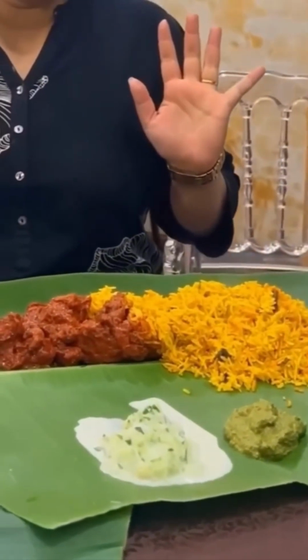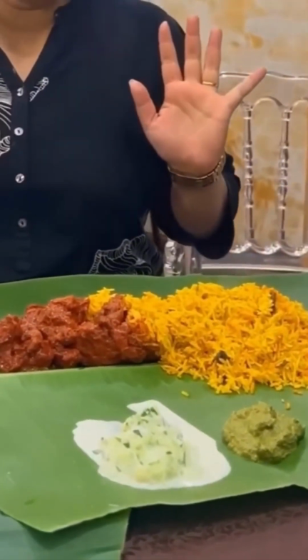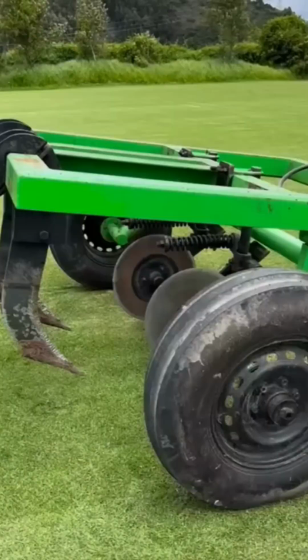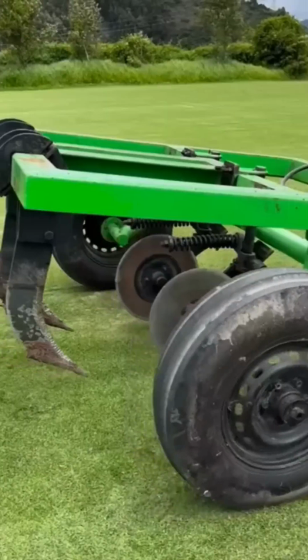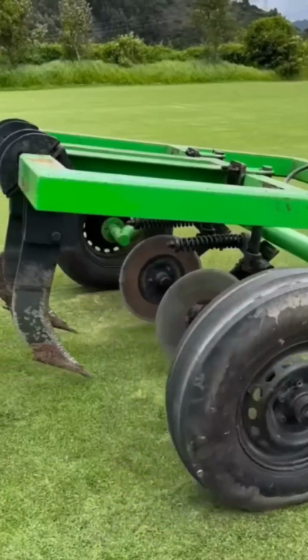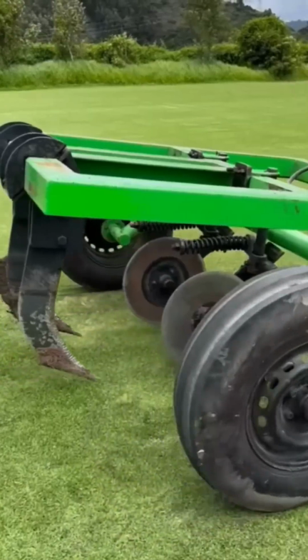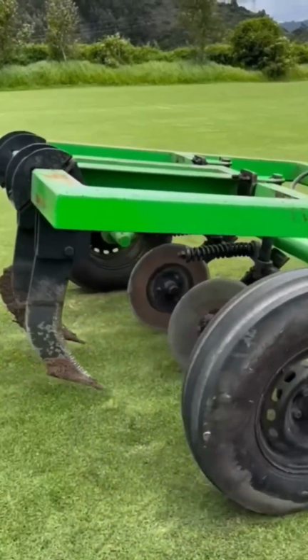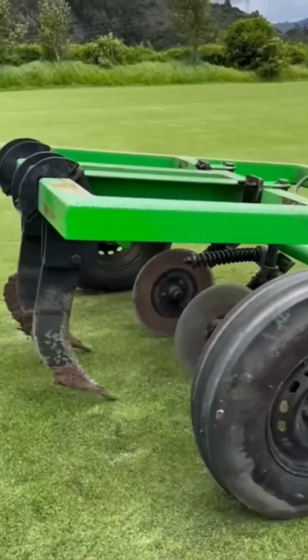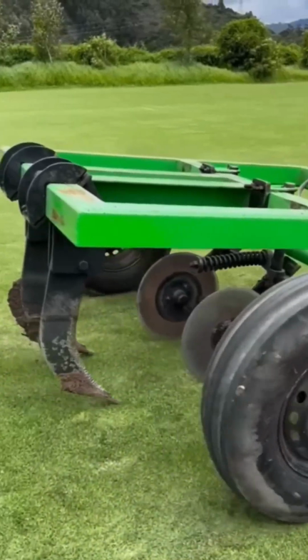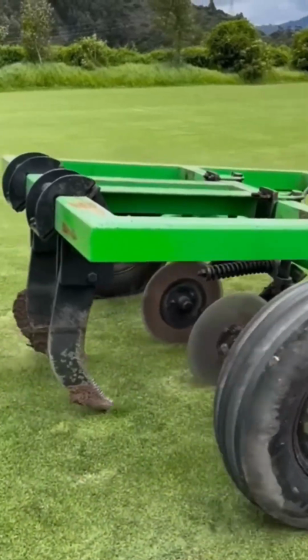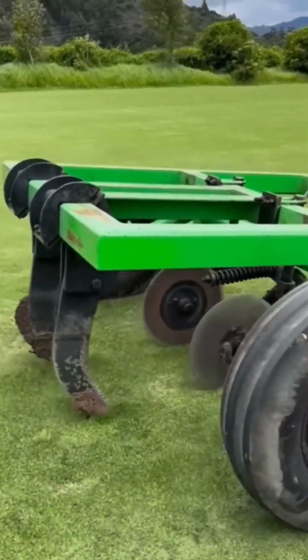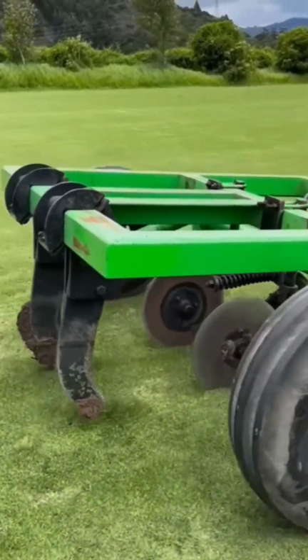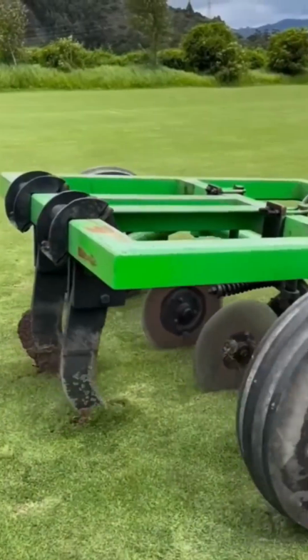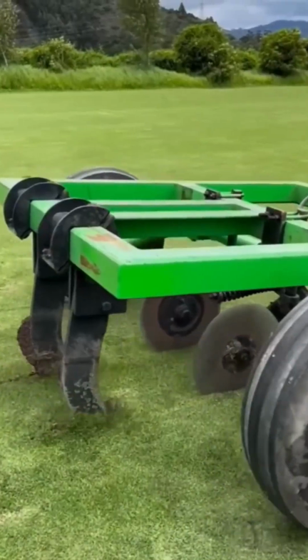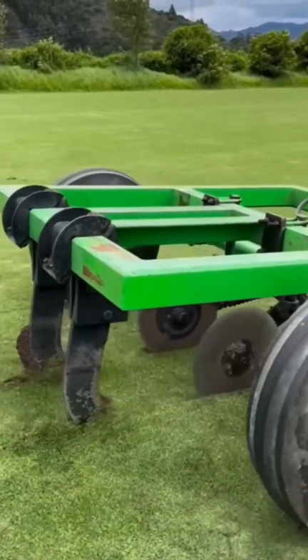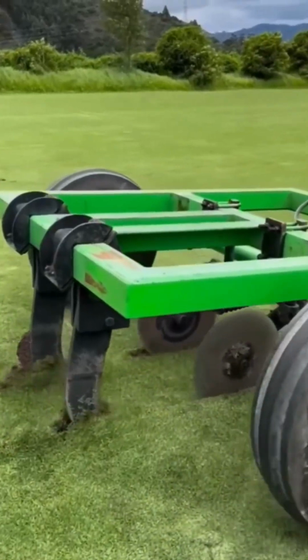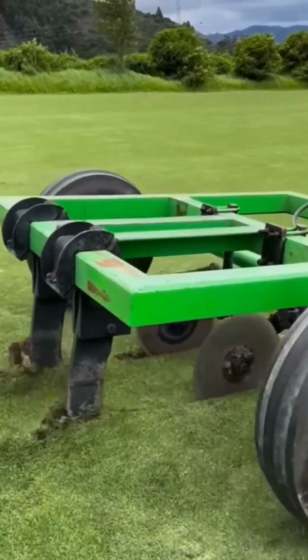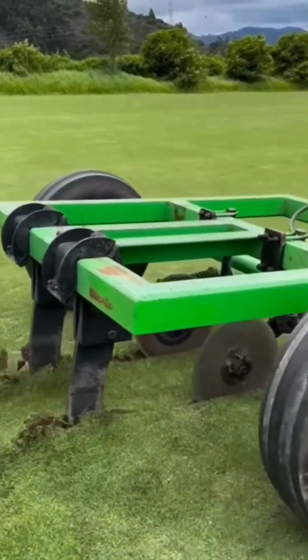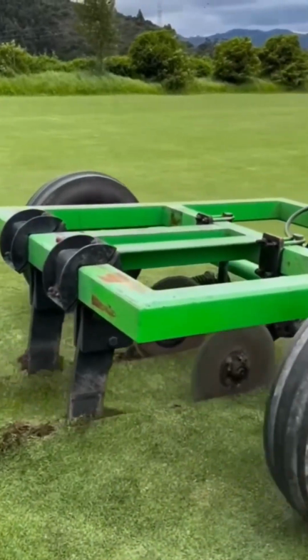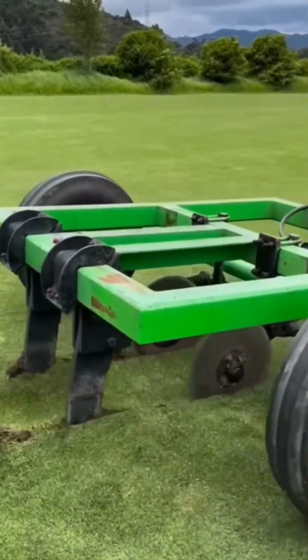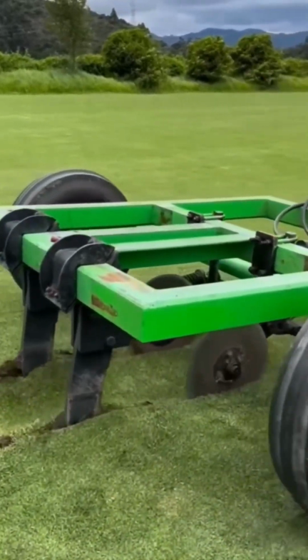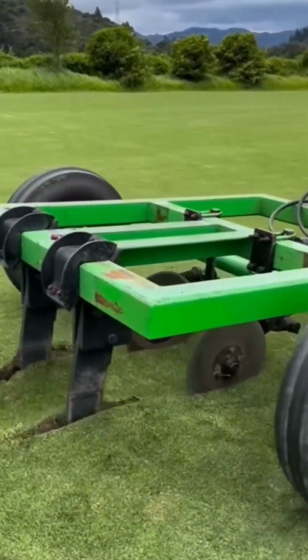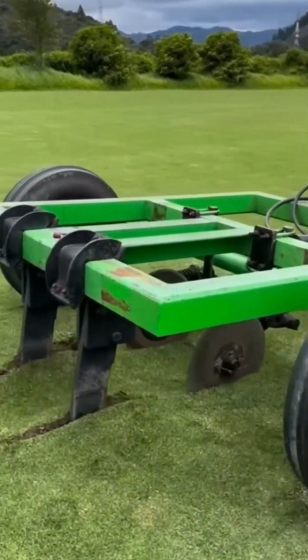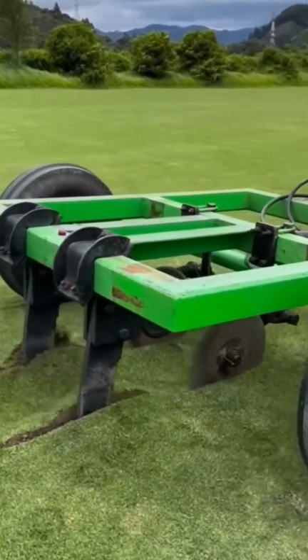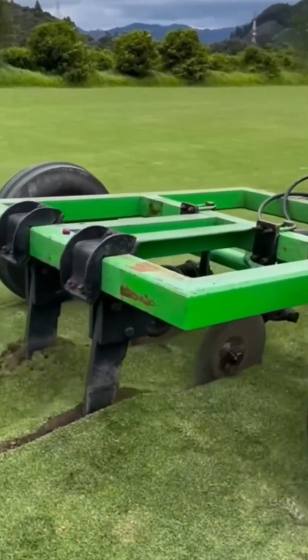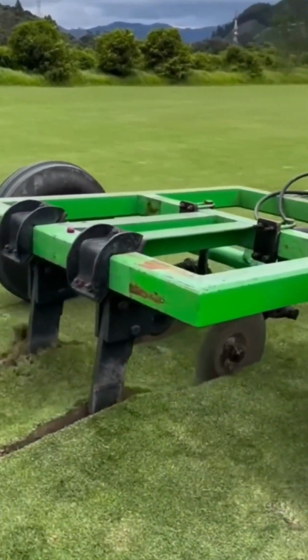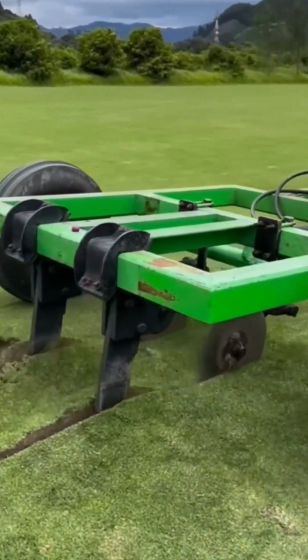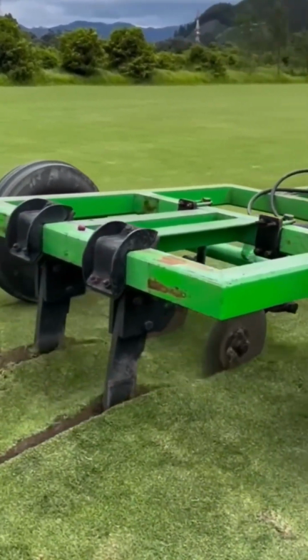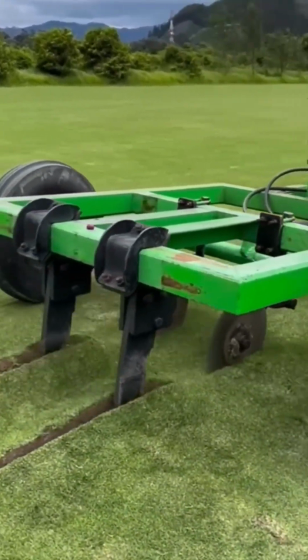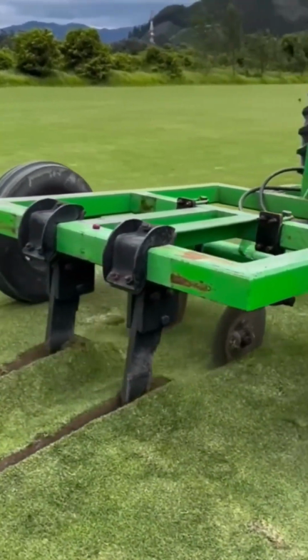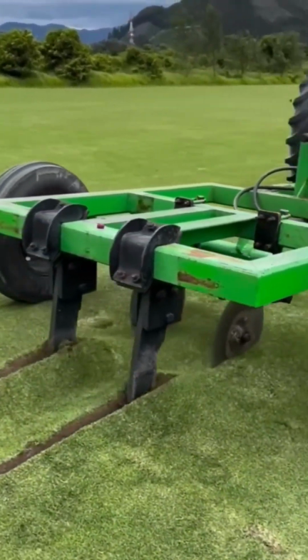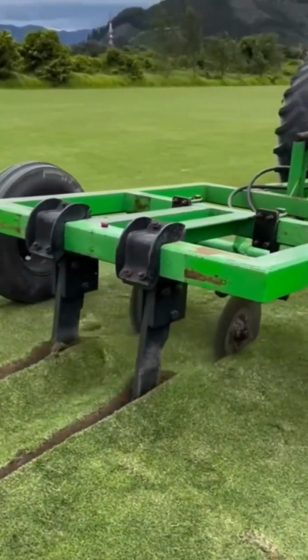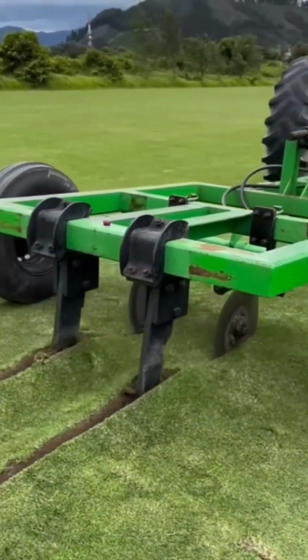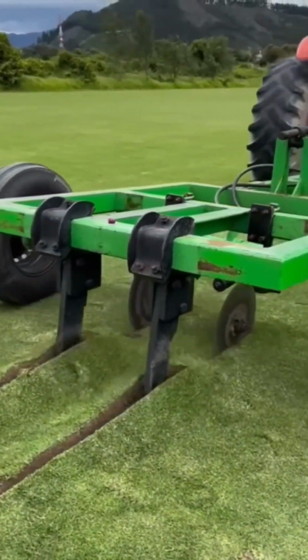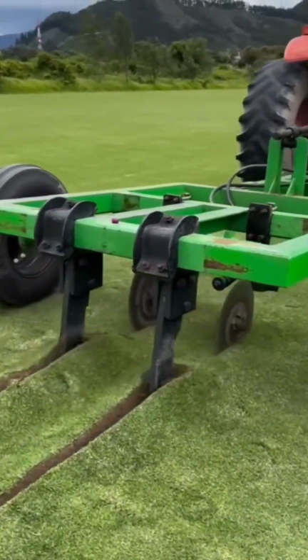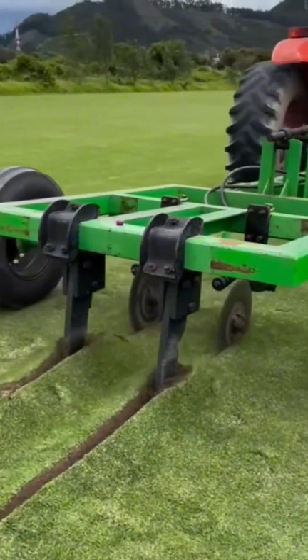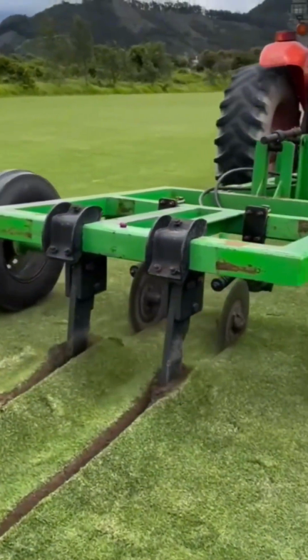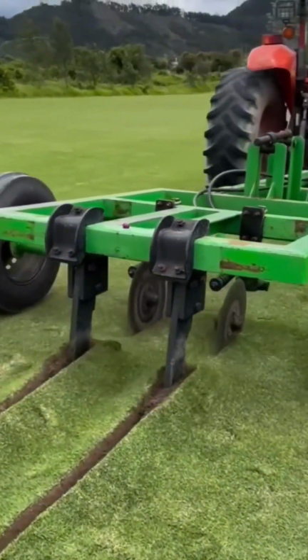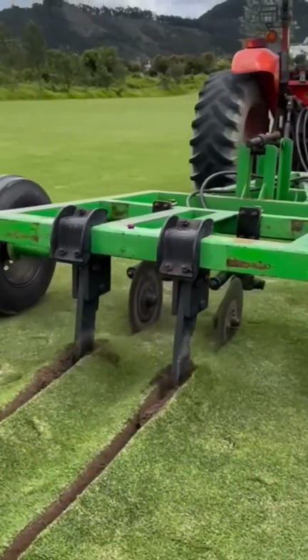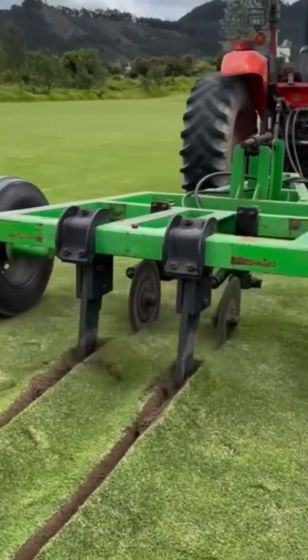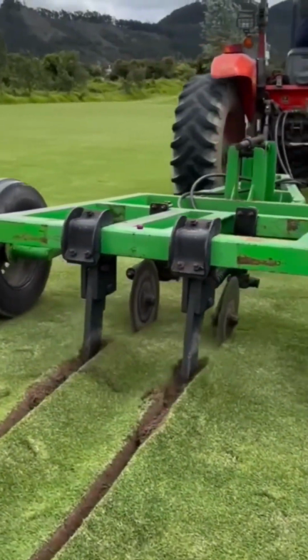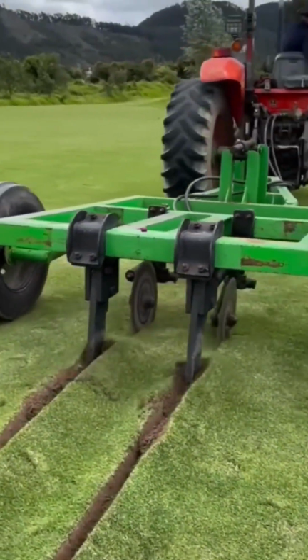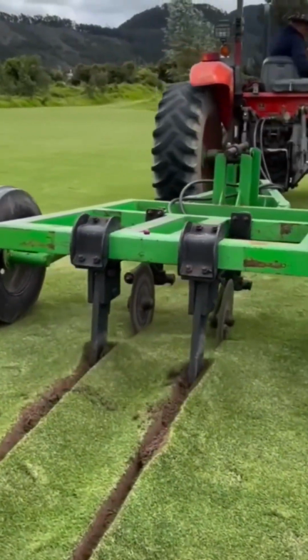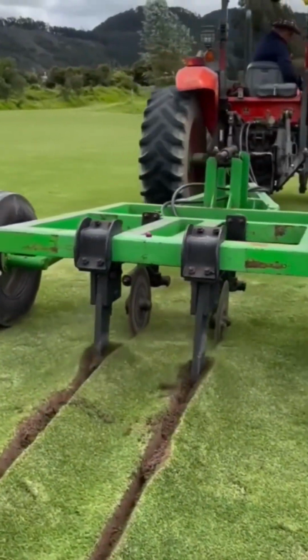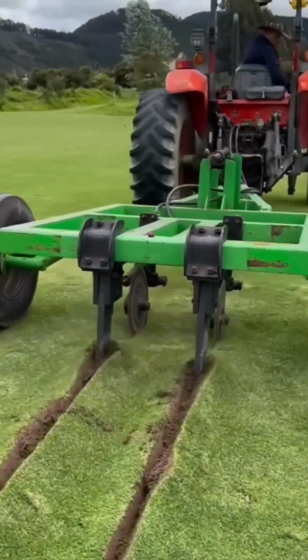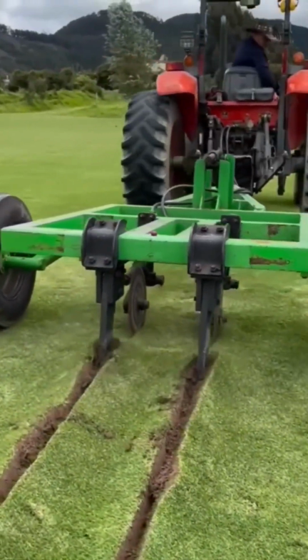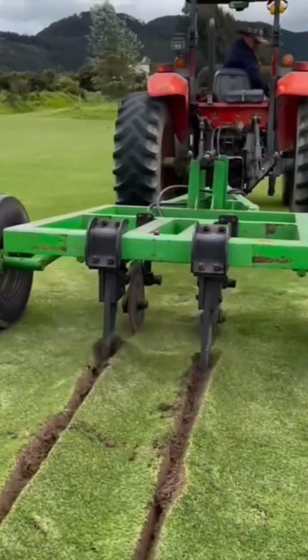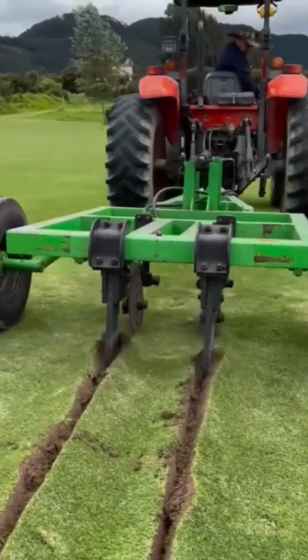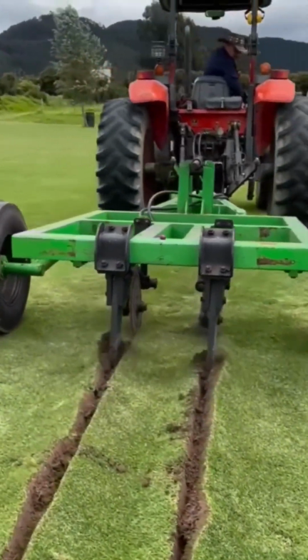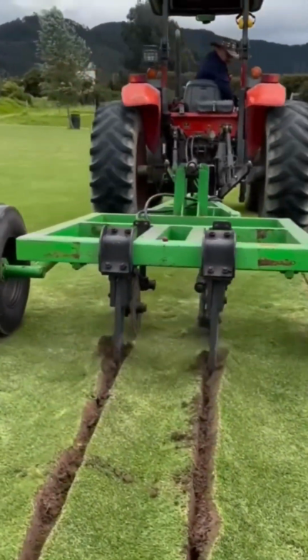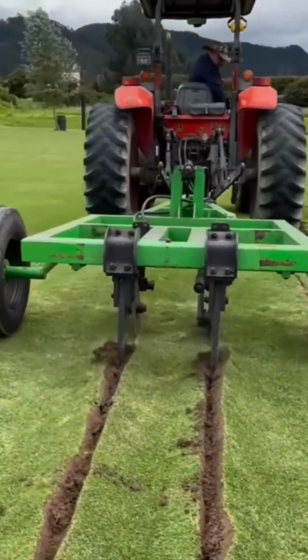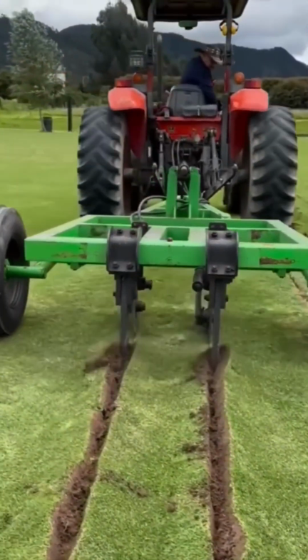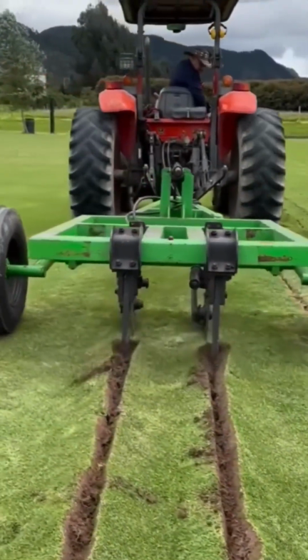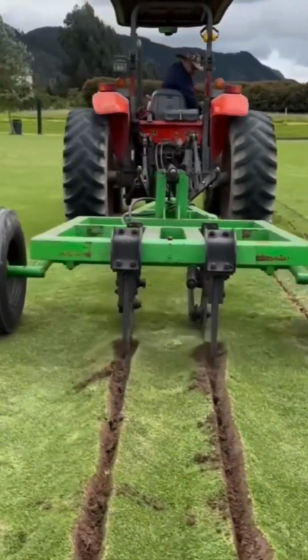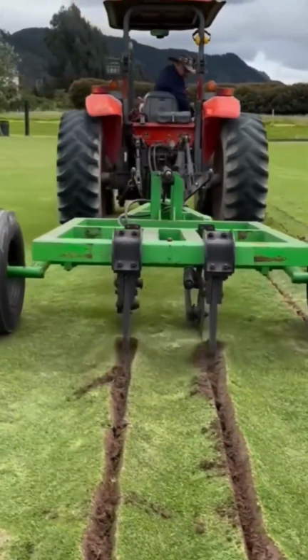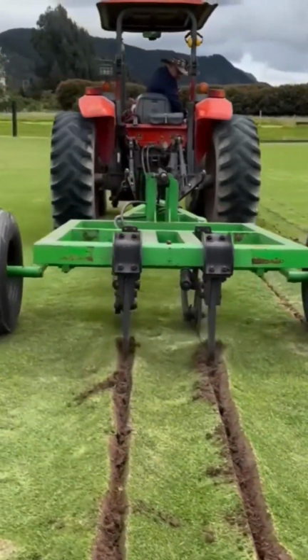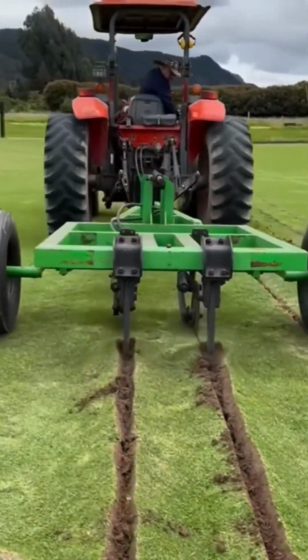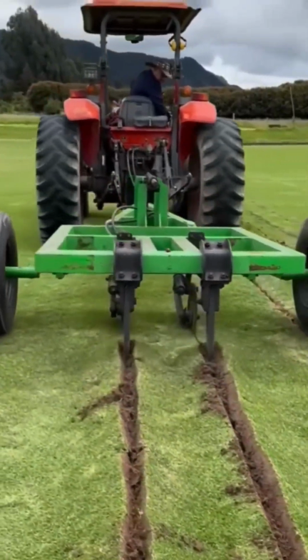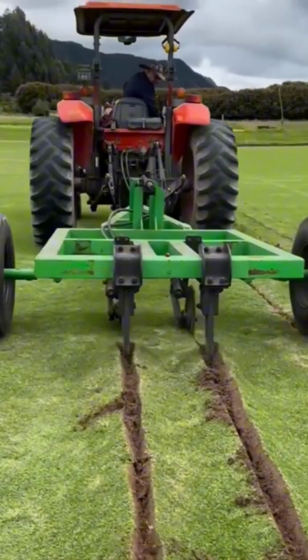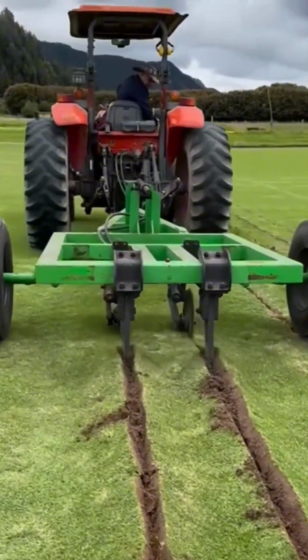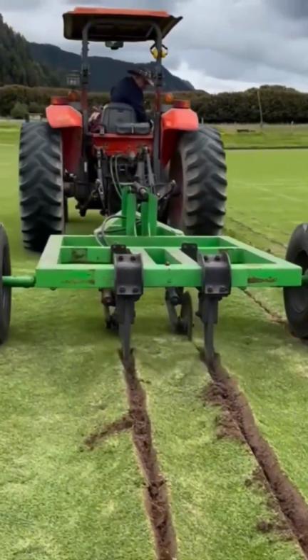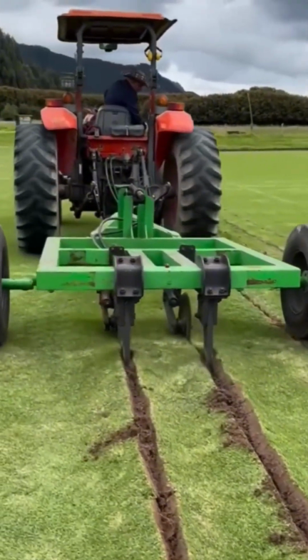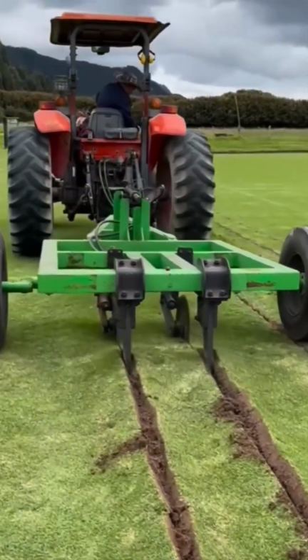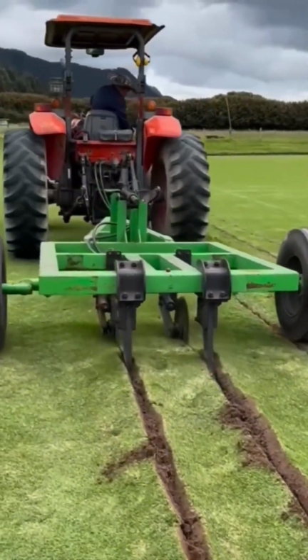A double-bladed plow turns soil with brutal efficiency, like a mechanical shark slicing through waves of earth.